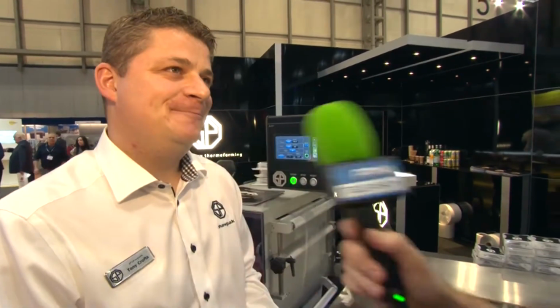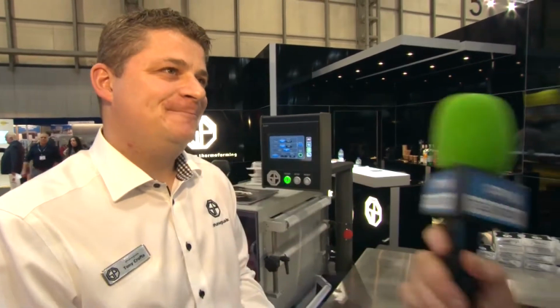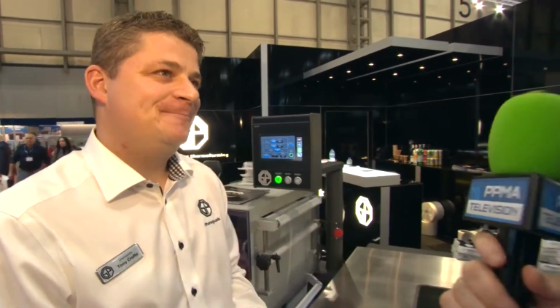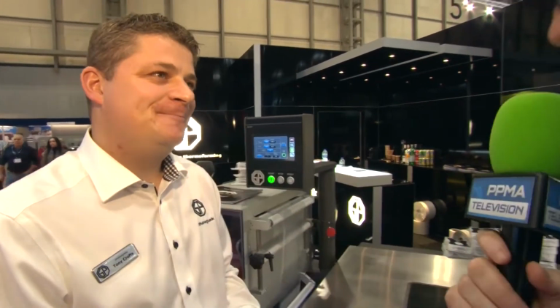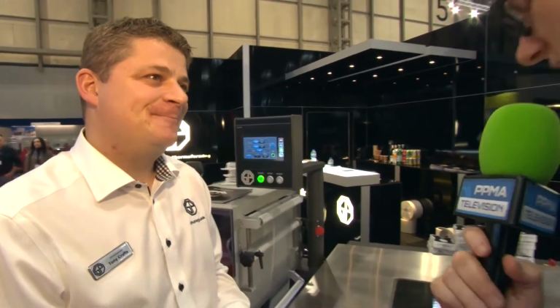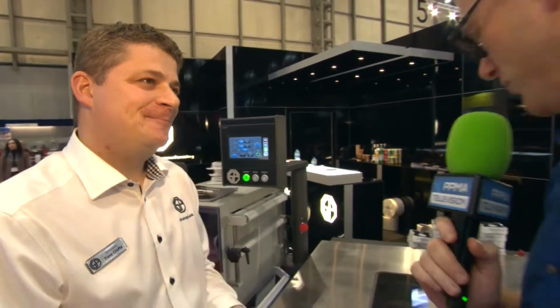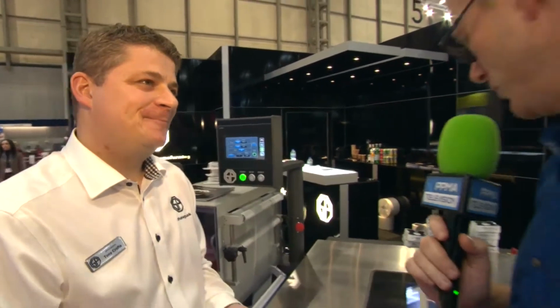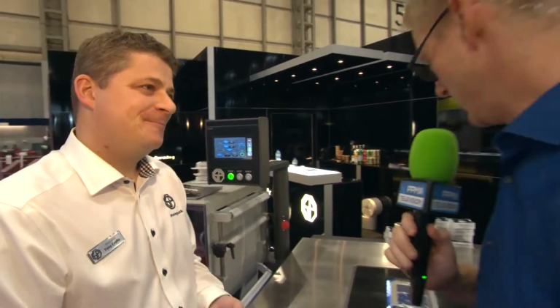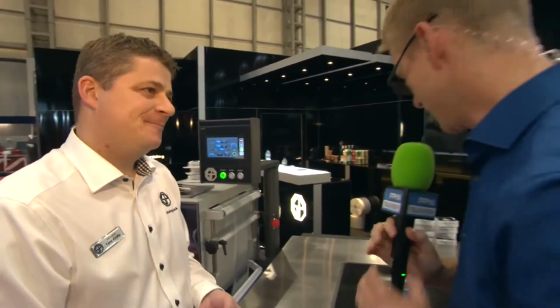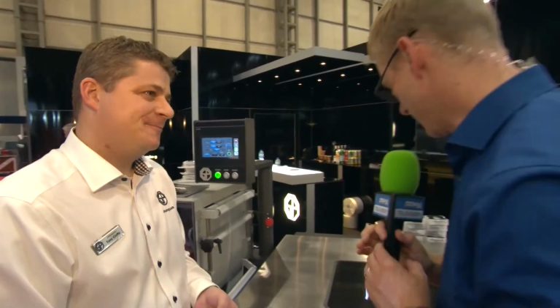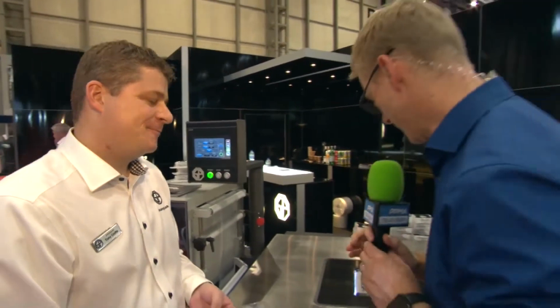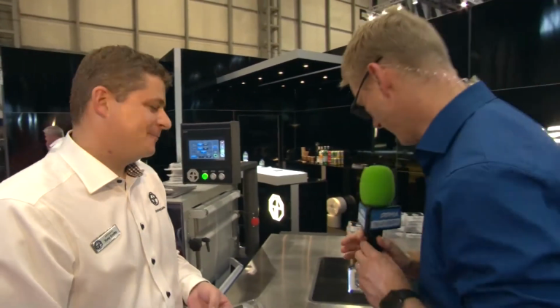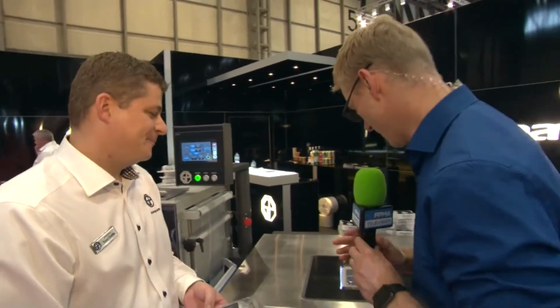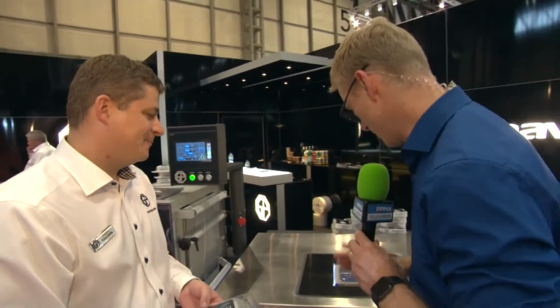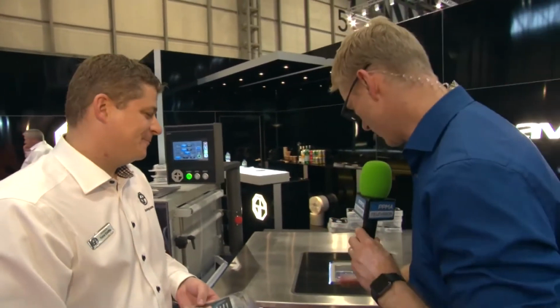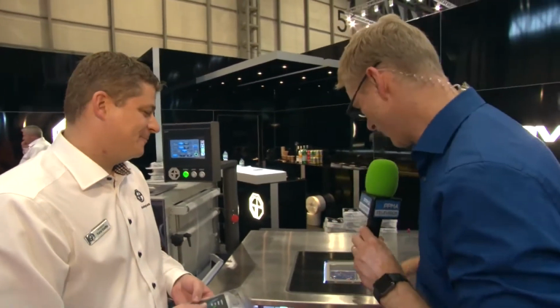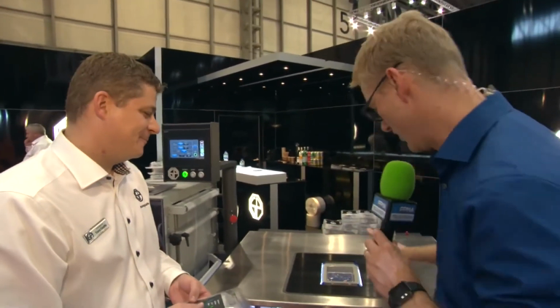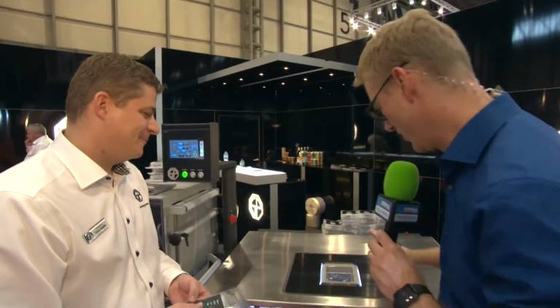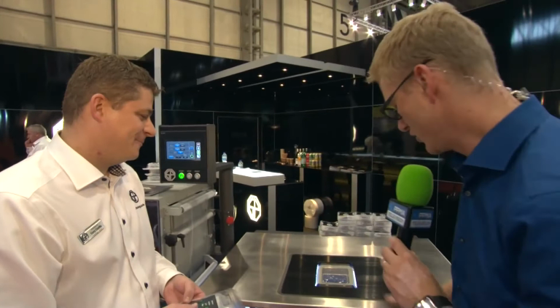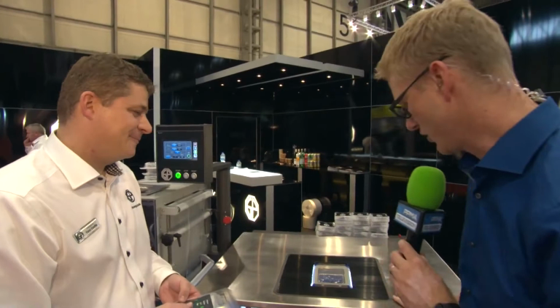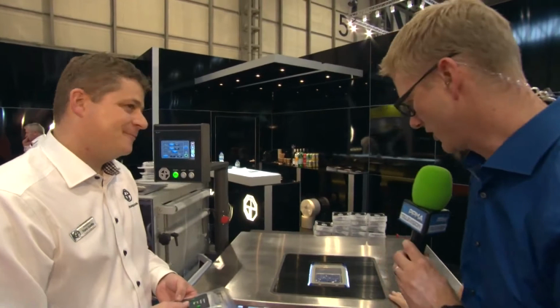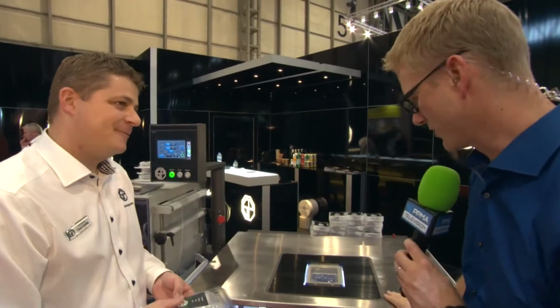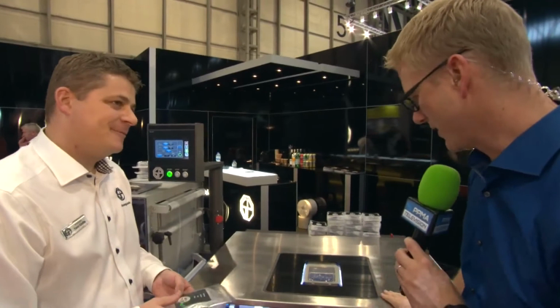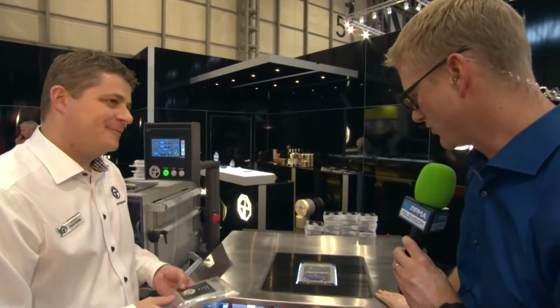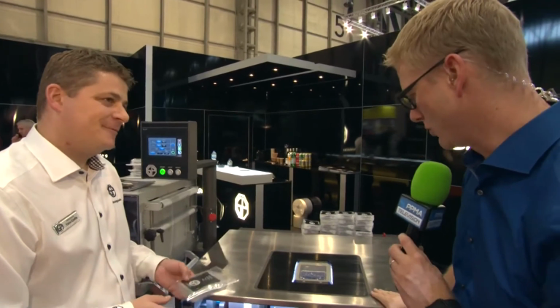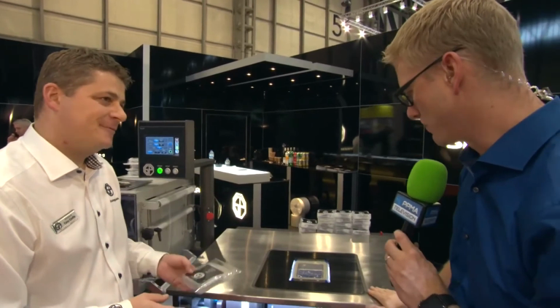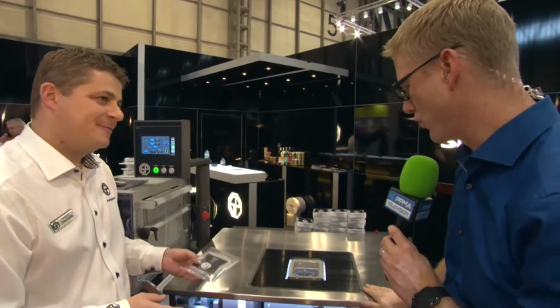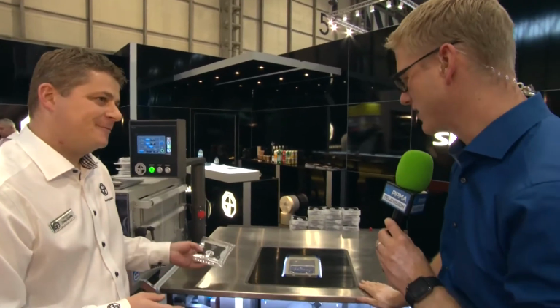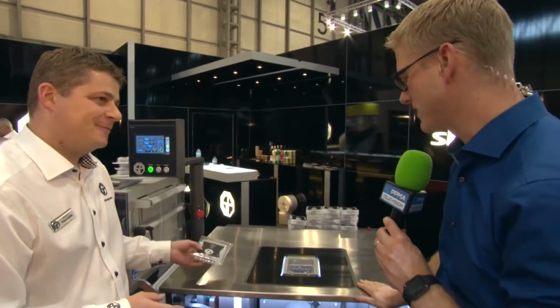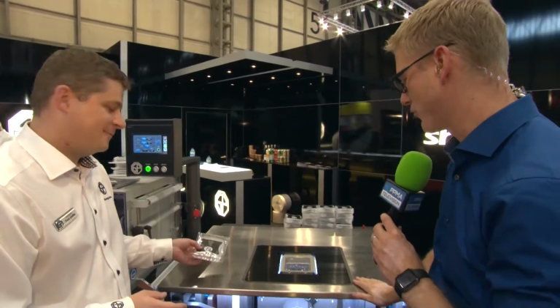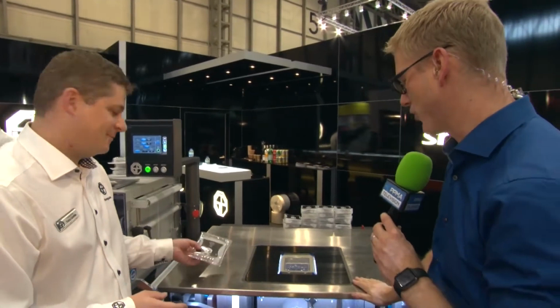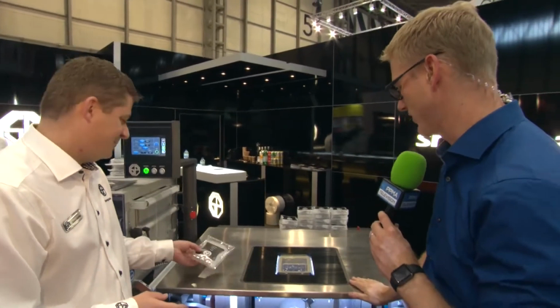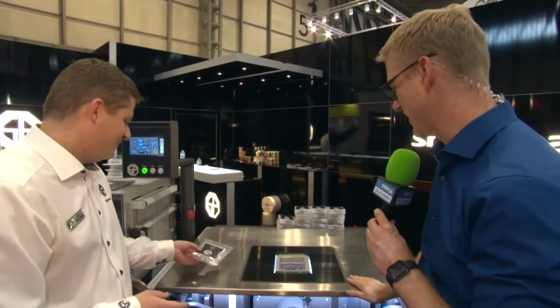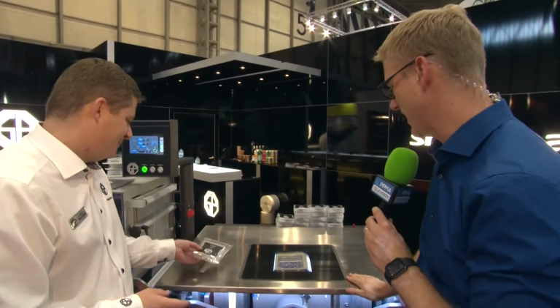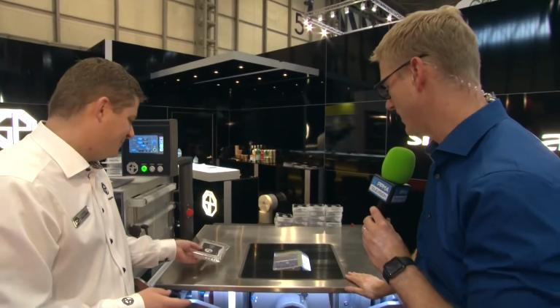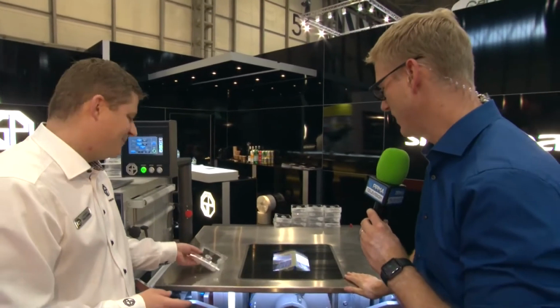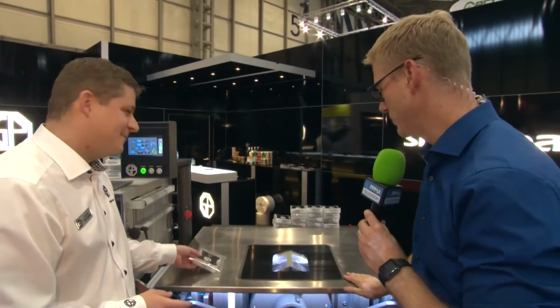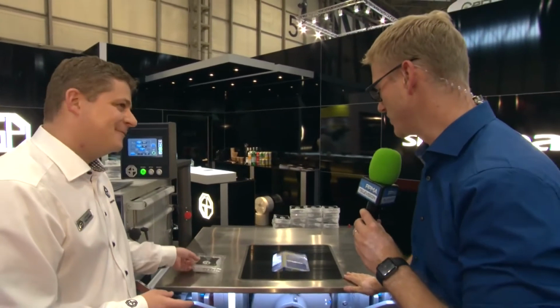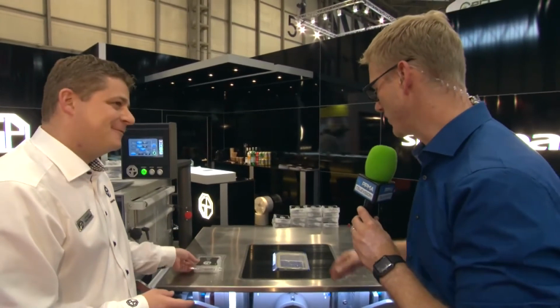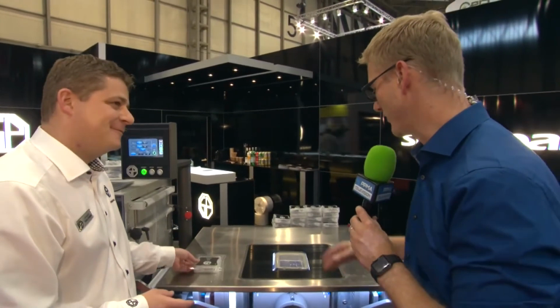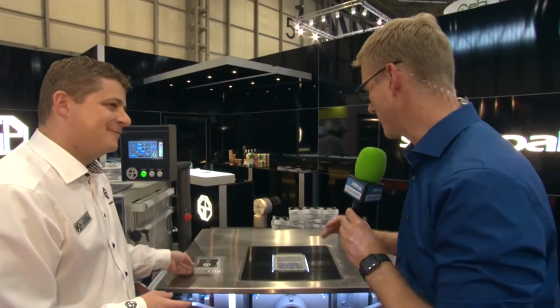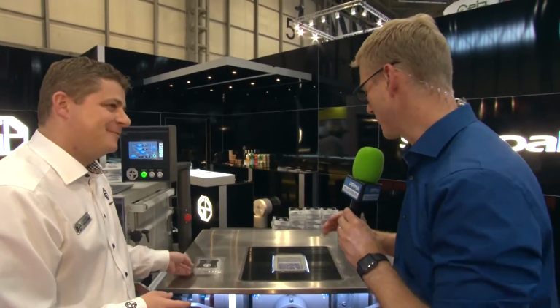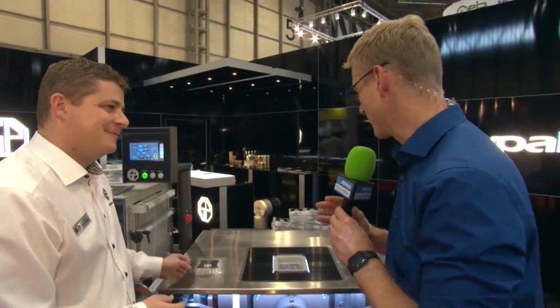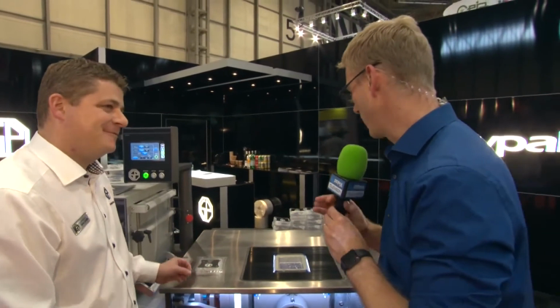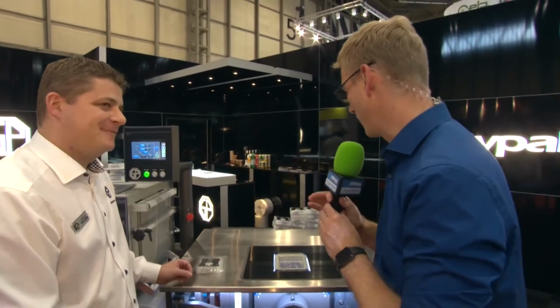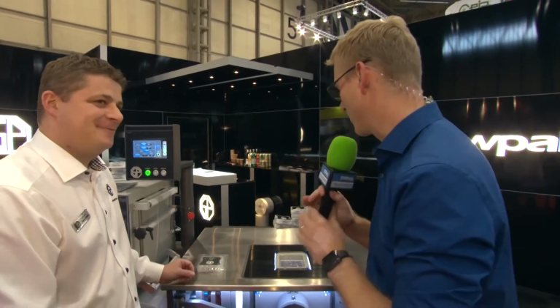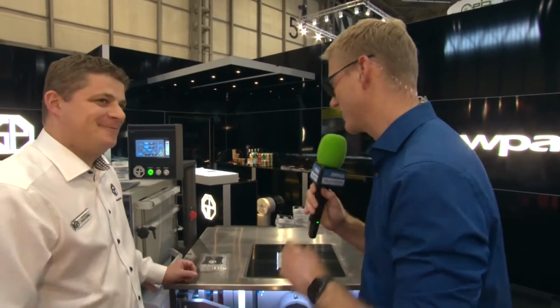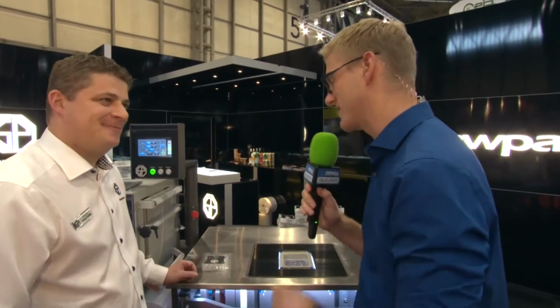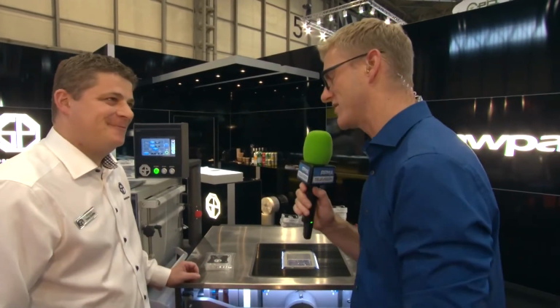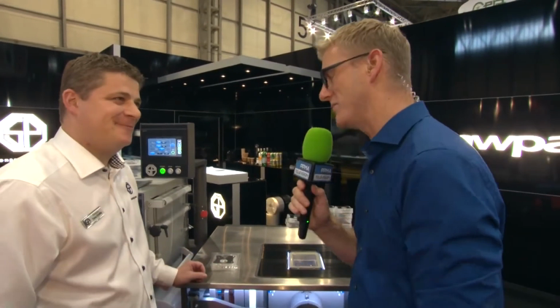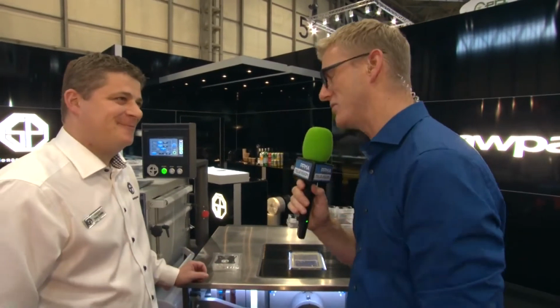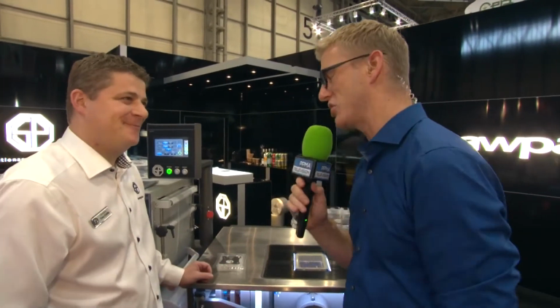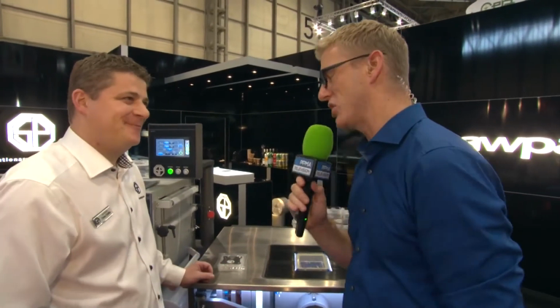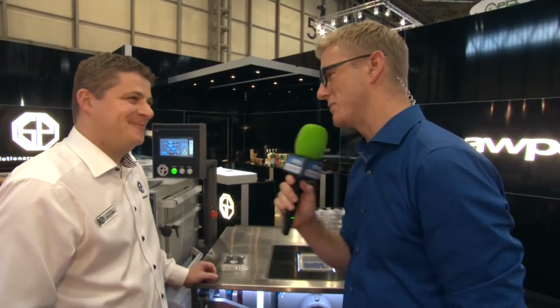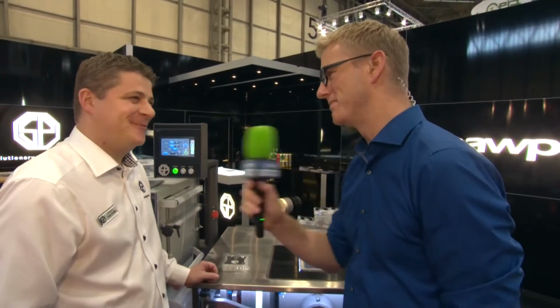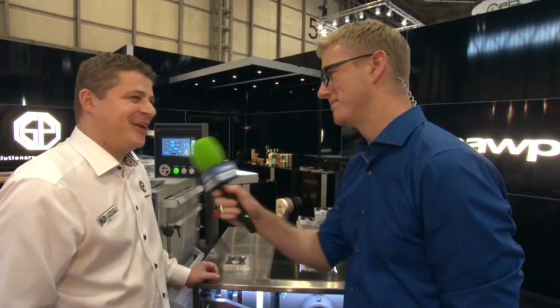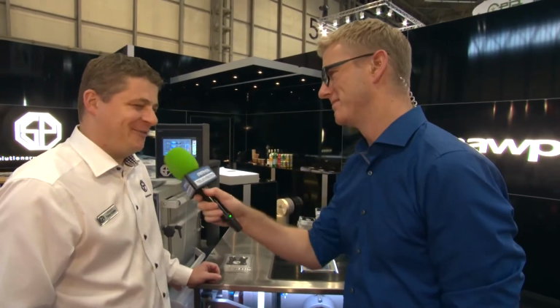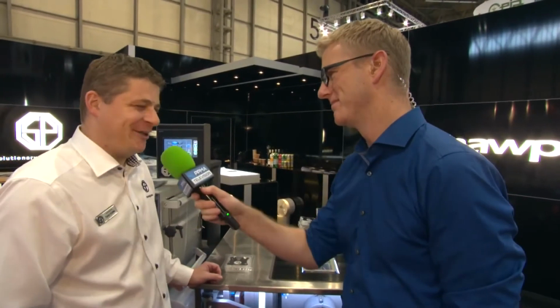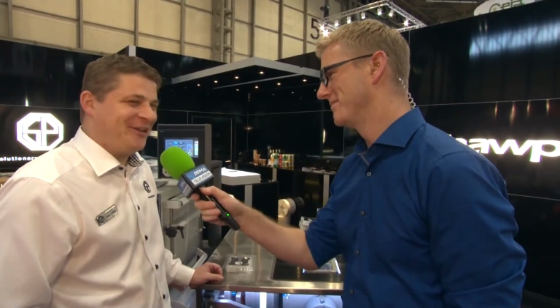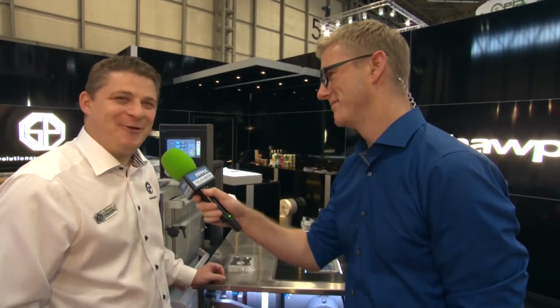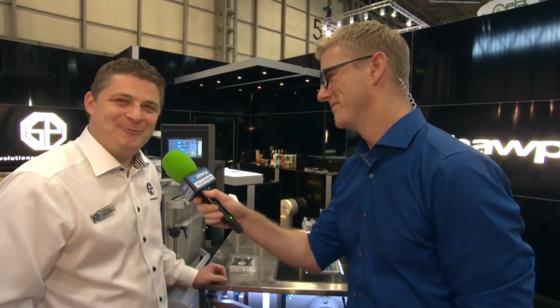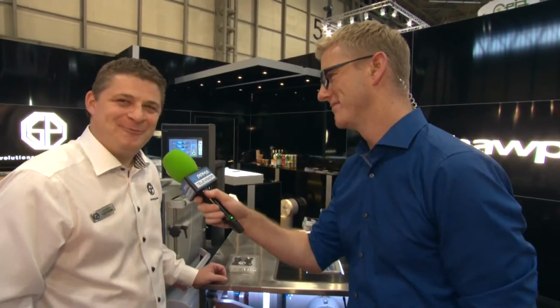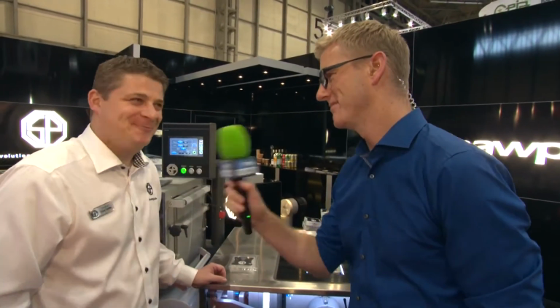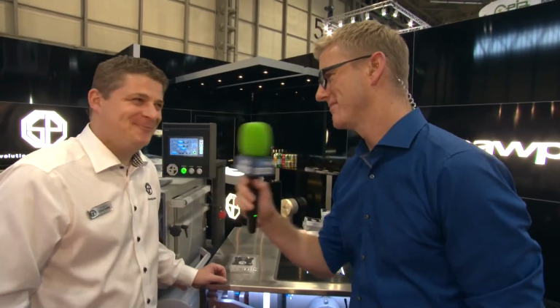Terrific stuff. Thank you very much for showing us around your prized product here. Wish you all the very best of luck for the rest of the time at the show. Thank you. Cheers.